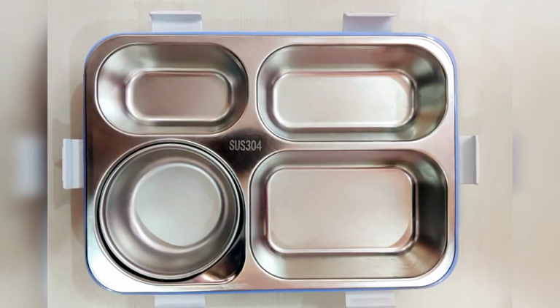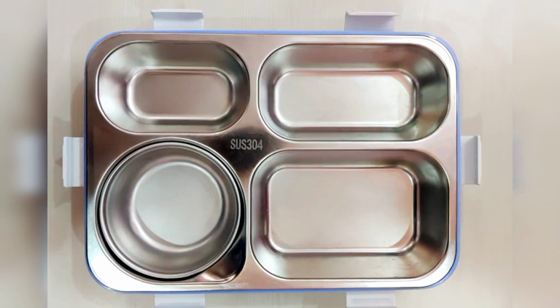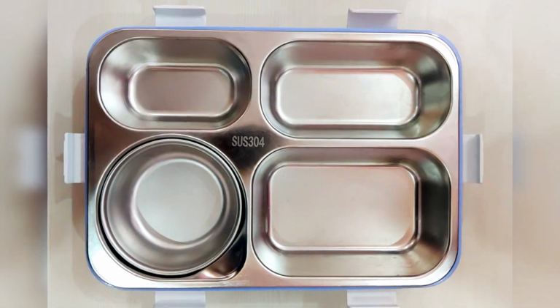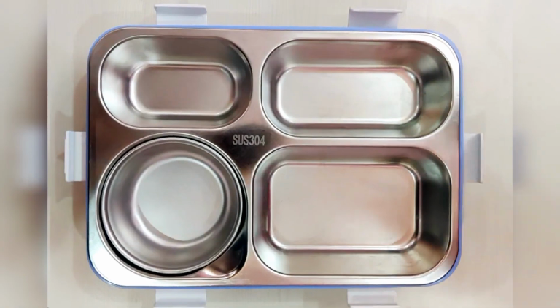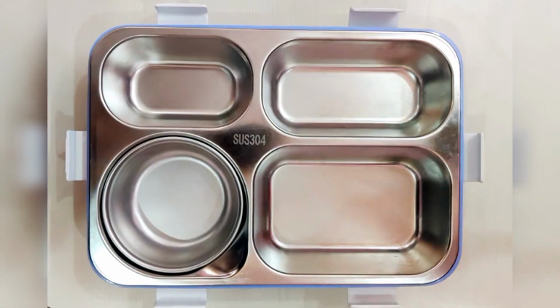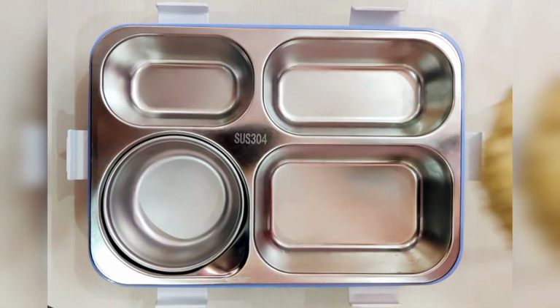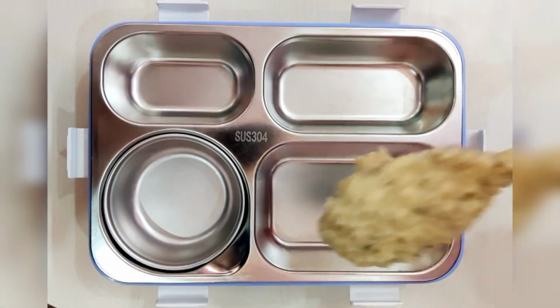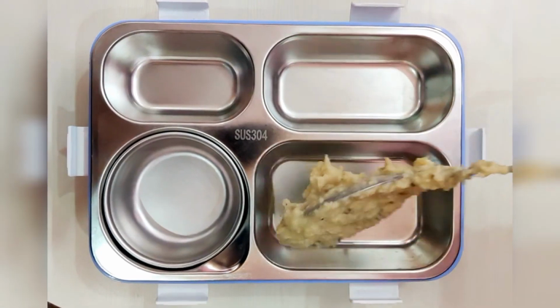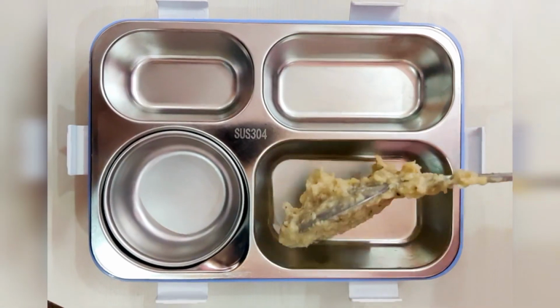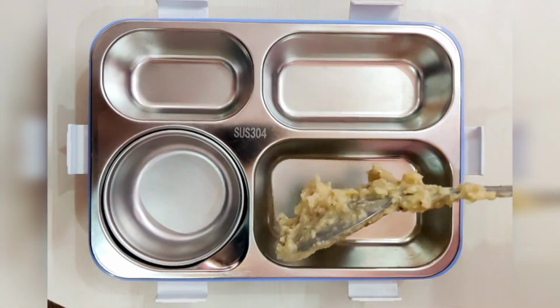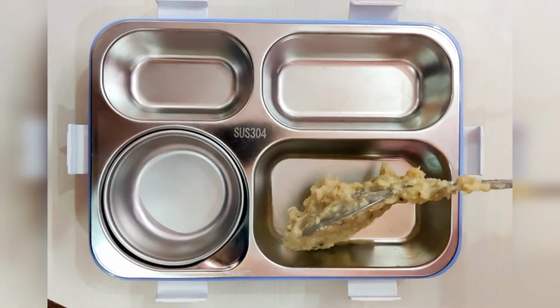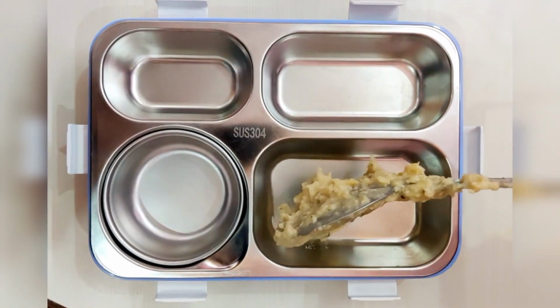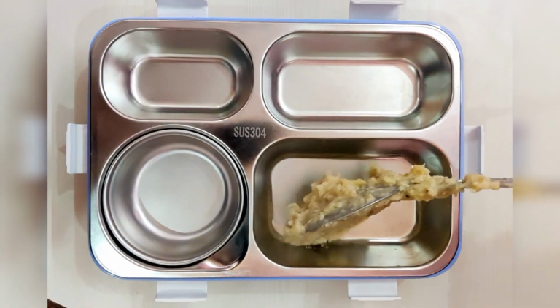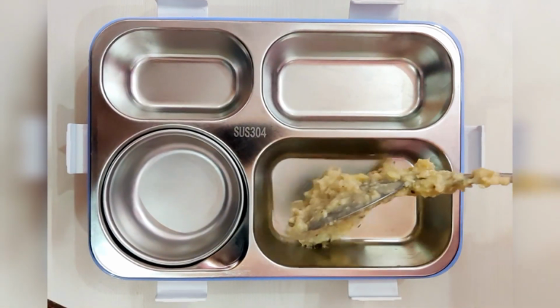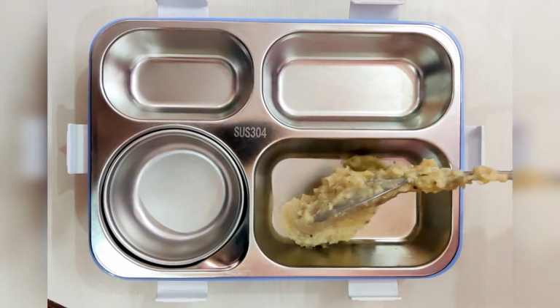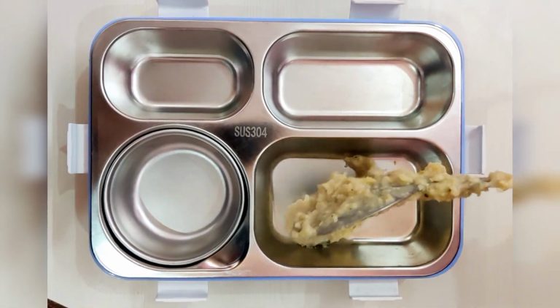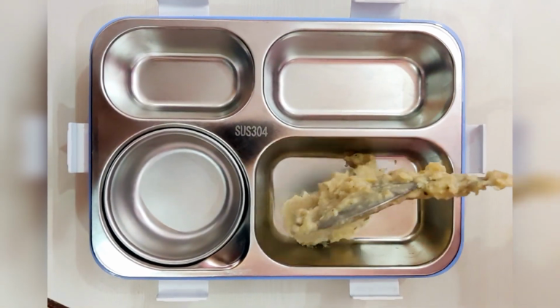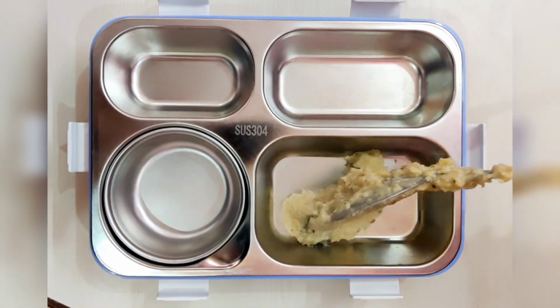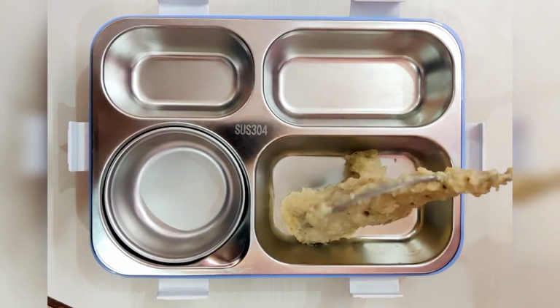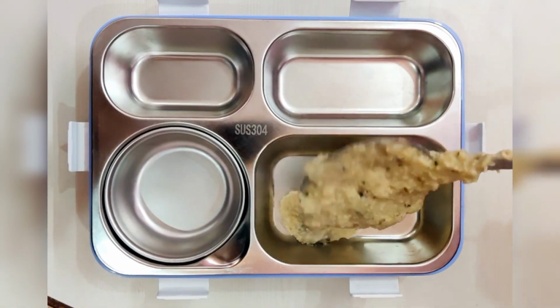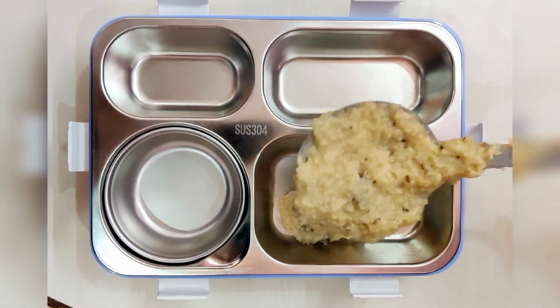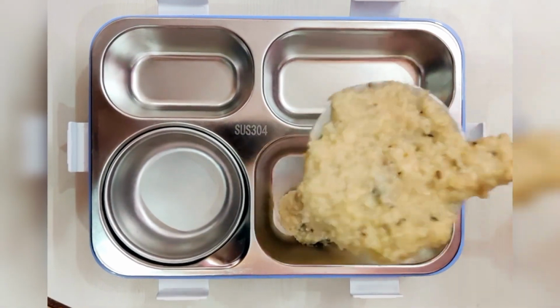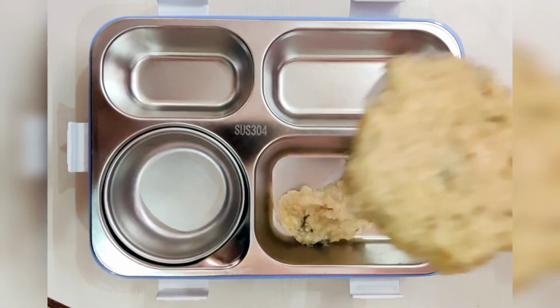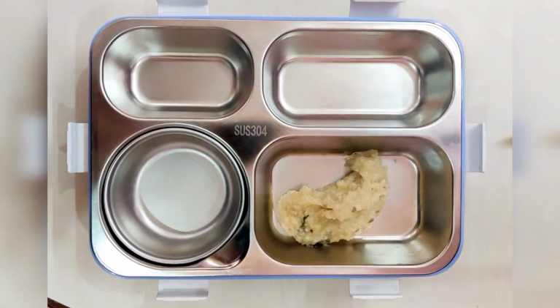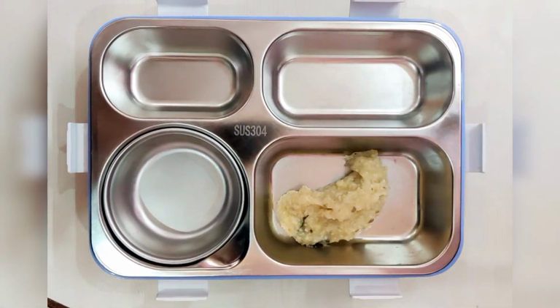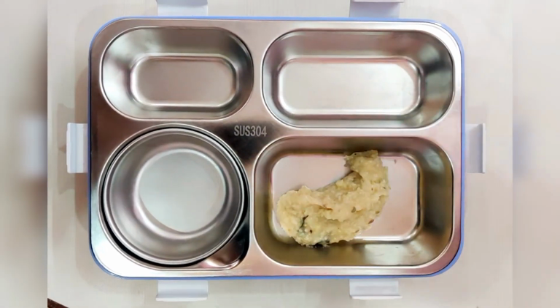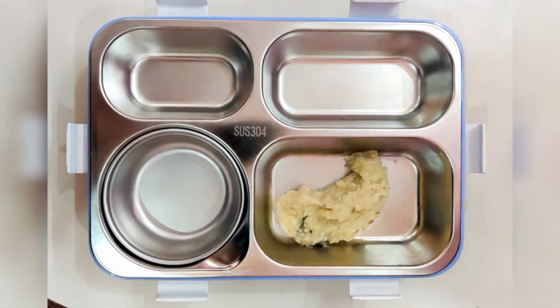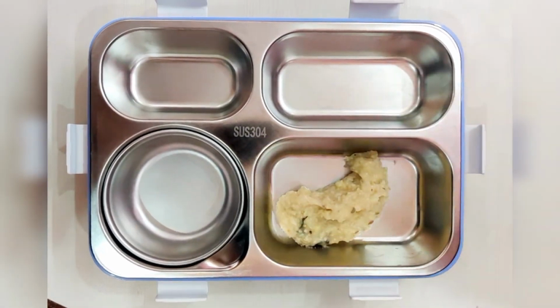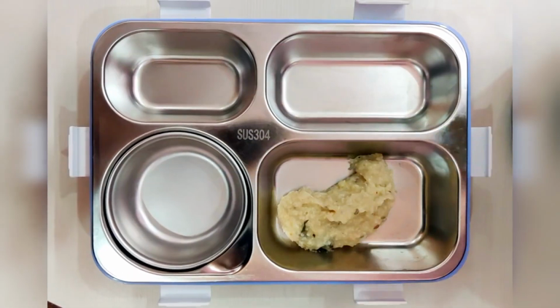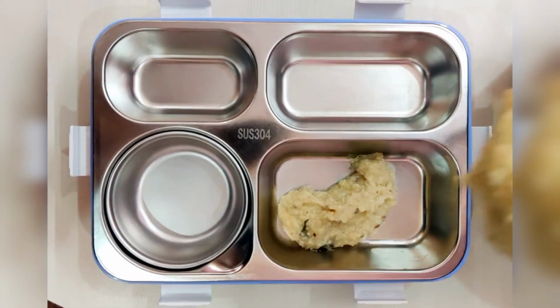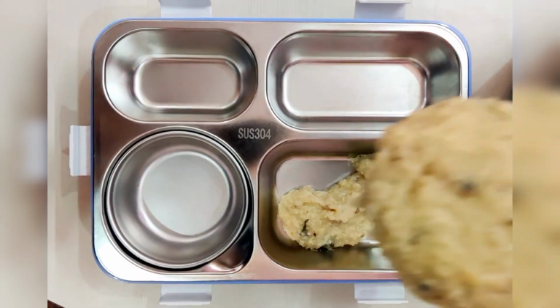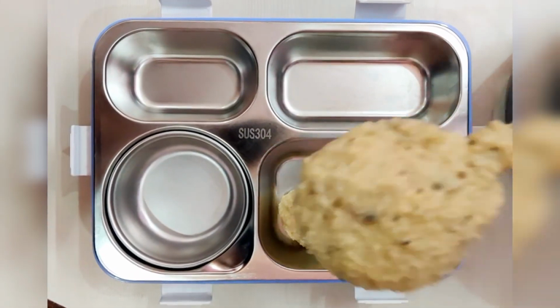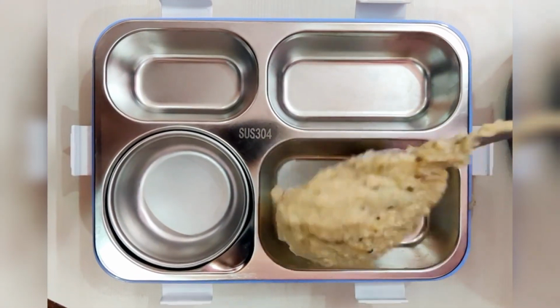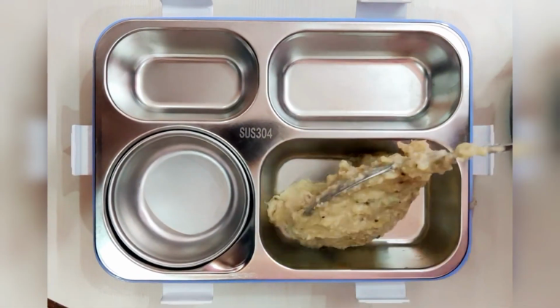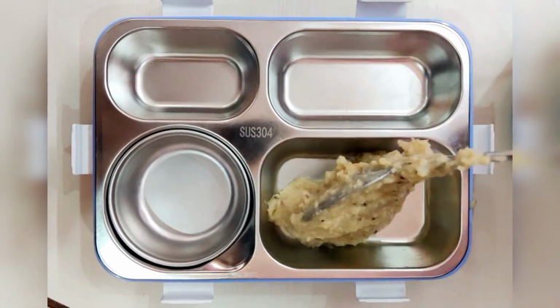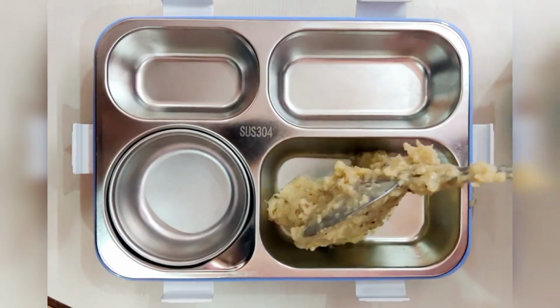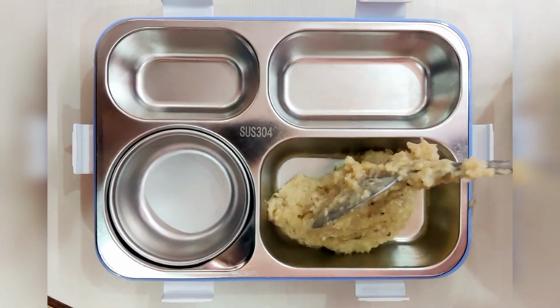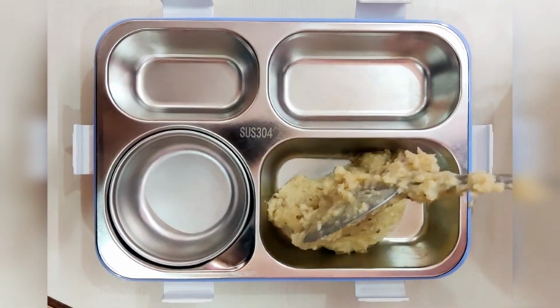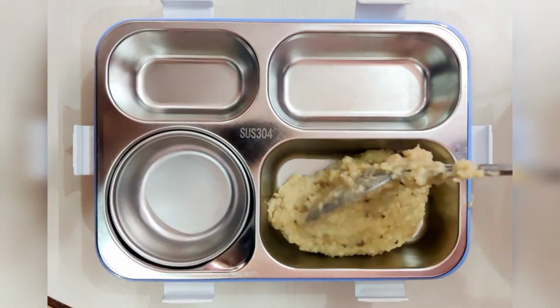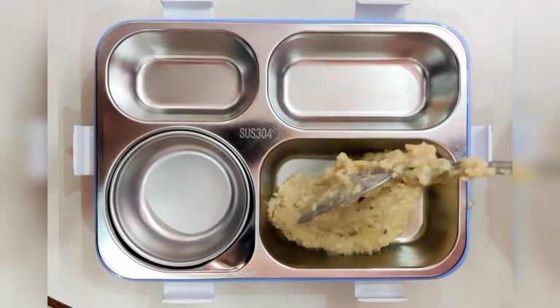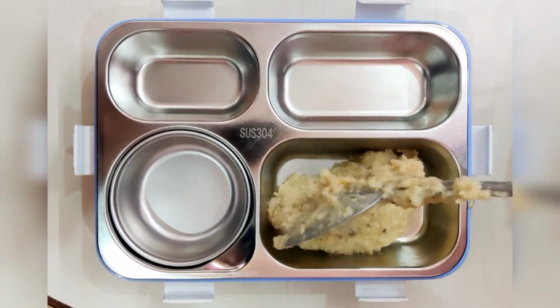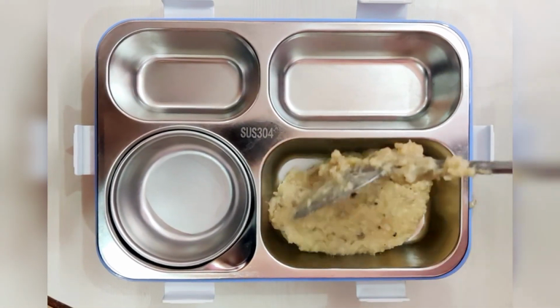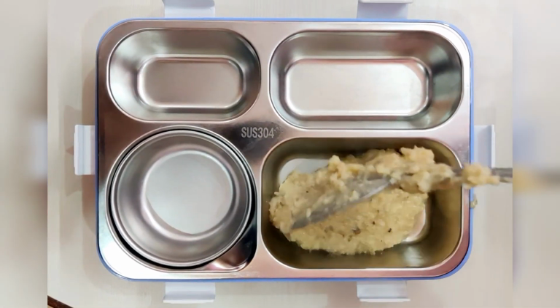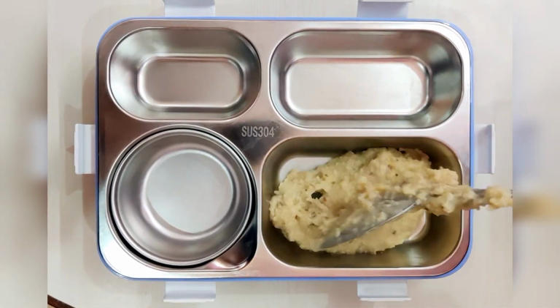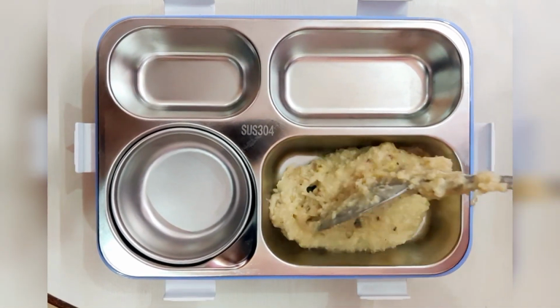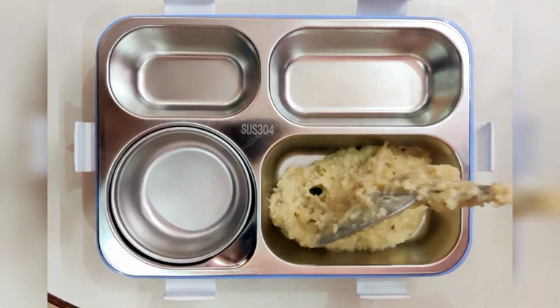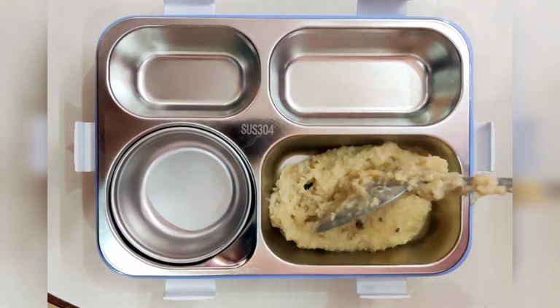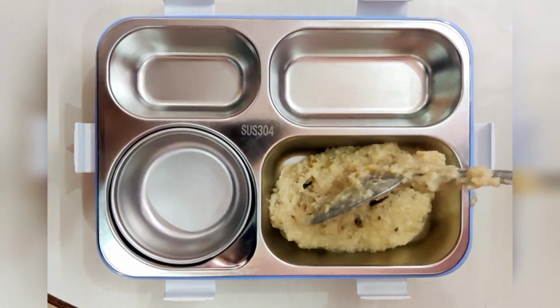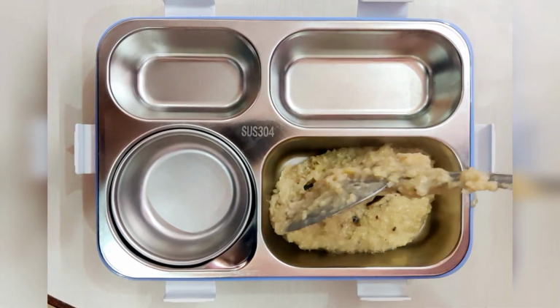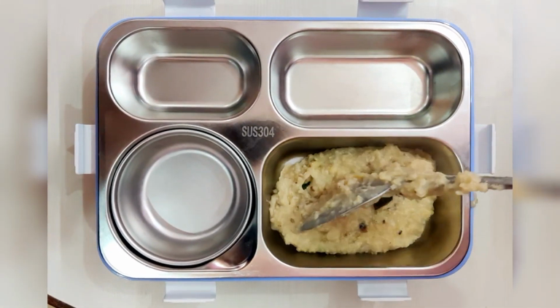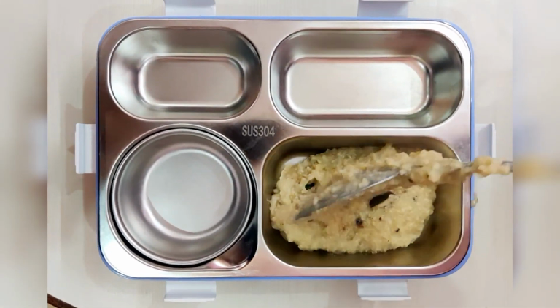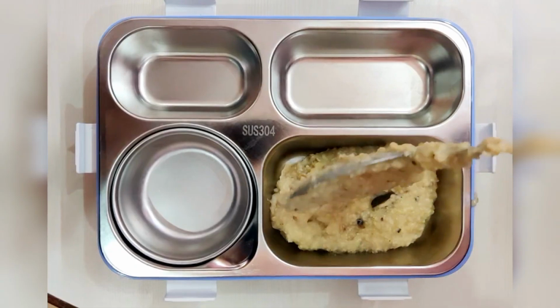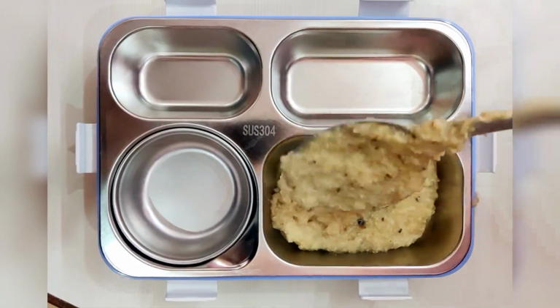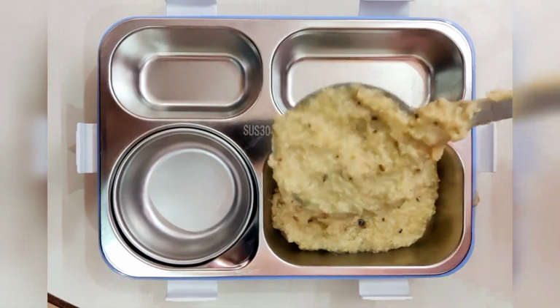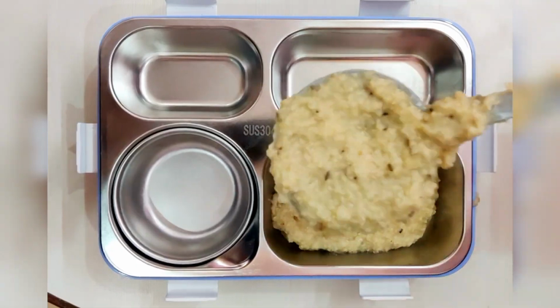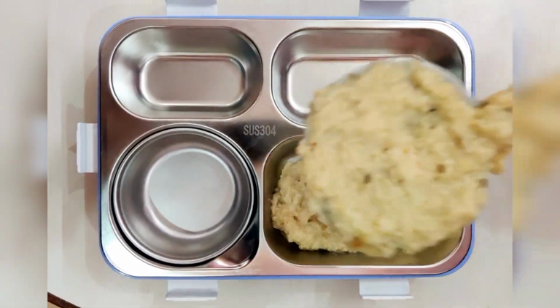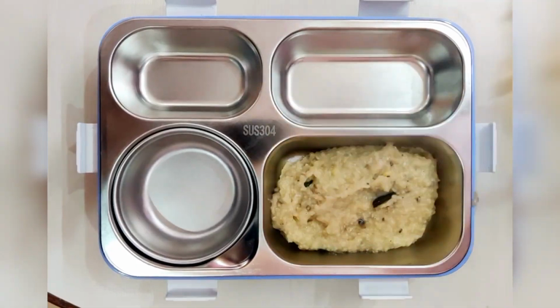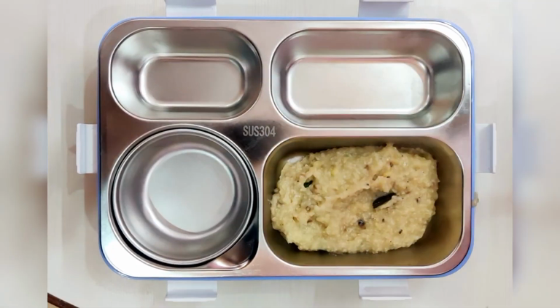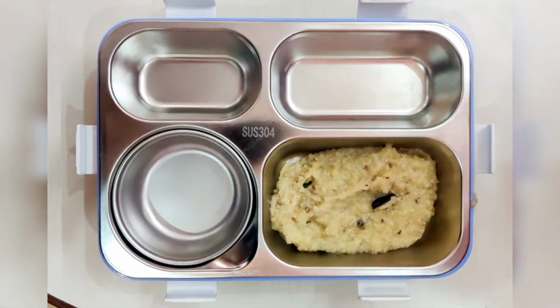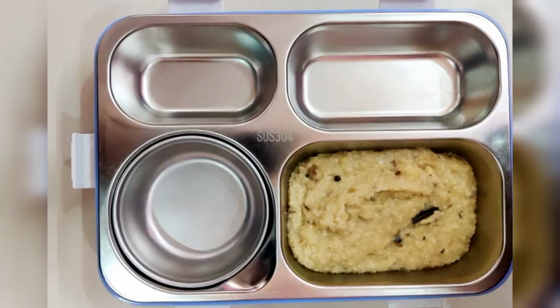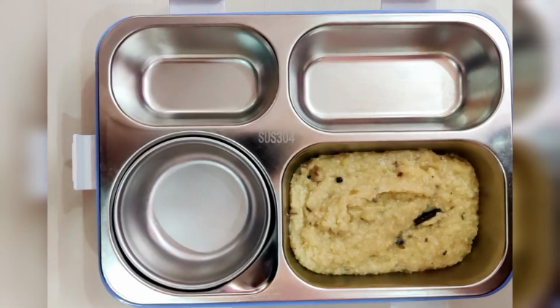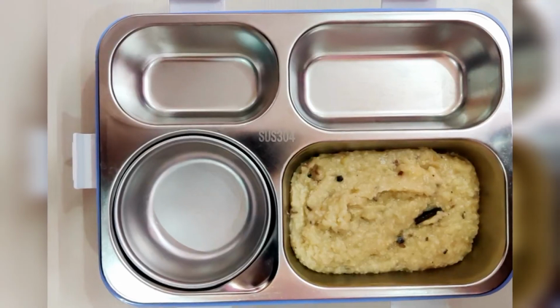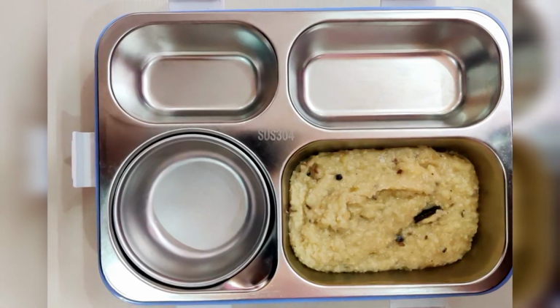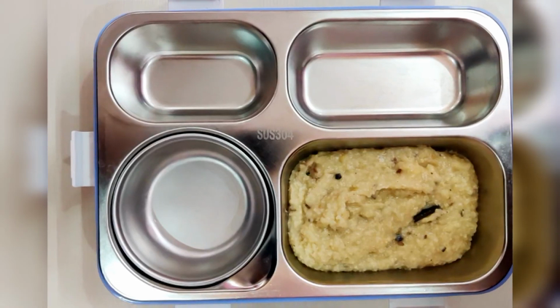Hi friends, welcome to our lunchbox. We are going to eat breakfast here. We are going to eat pungal.